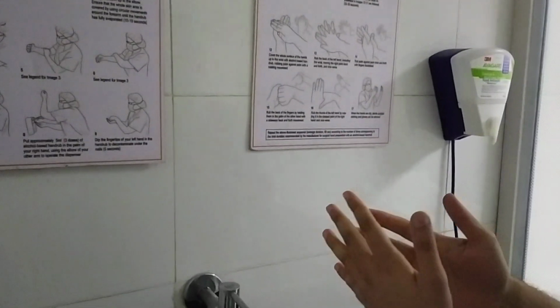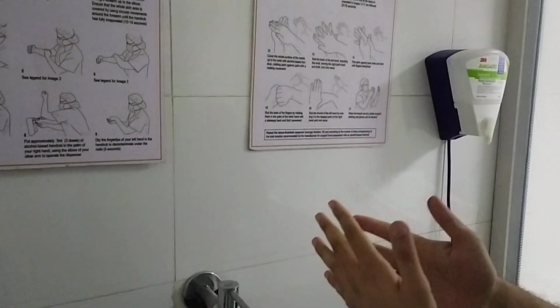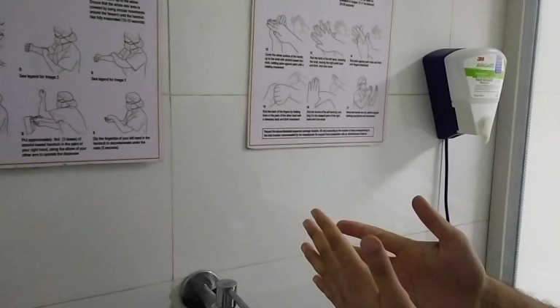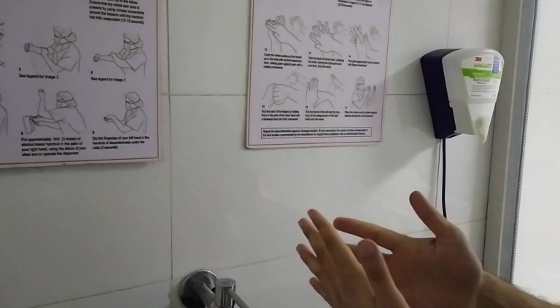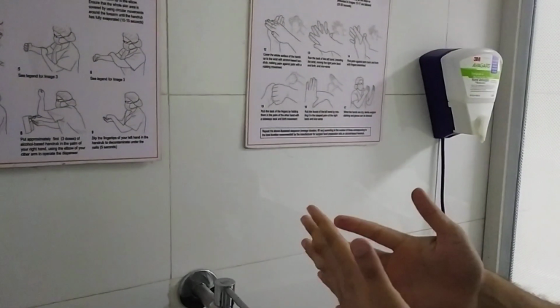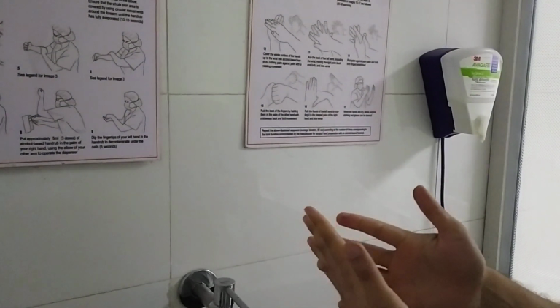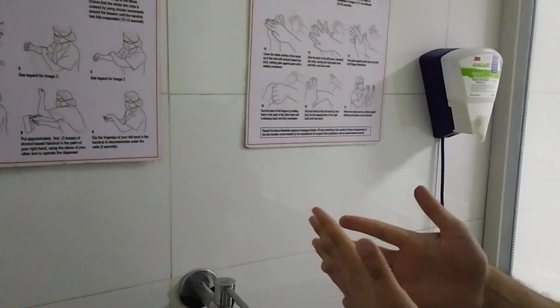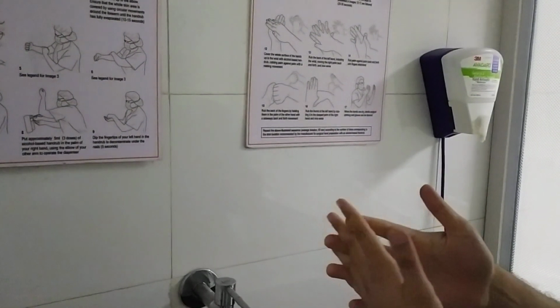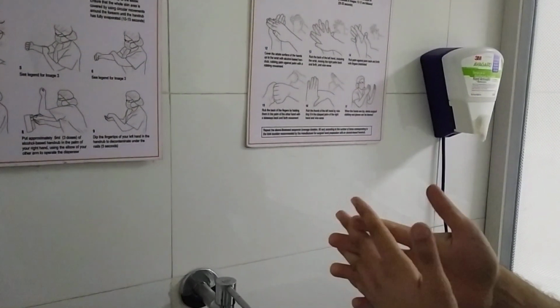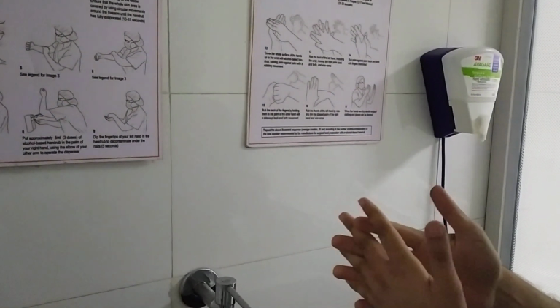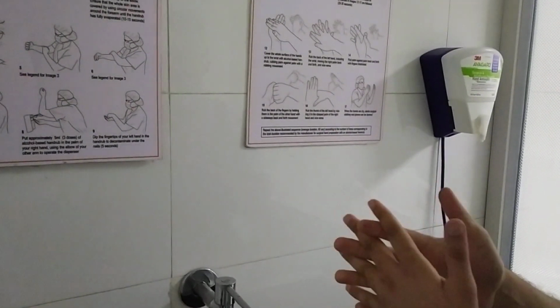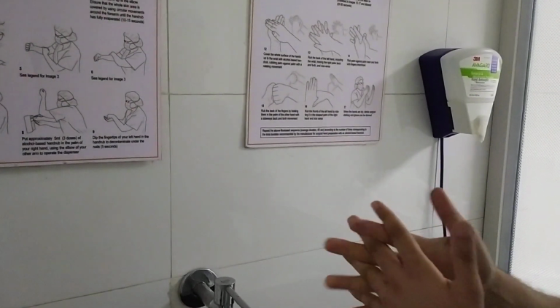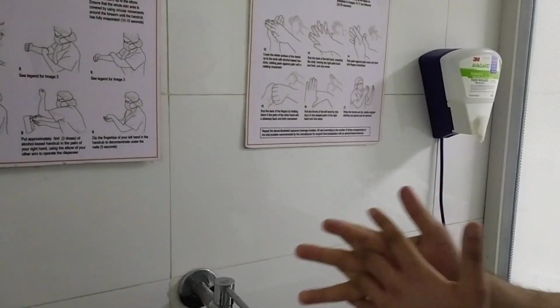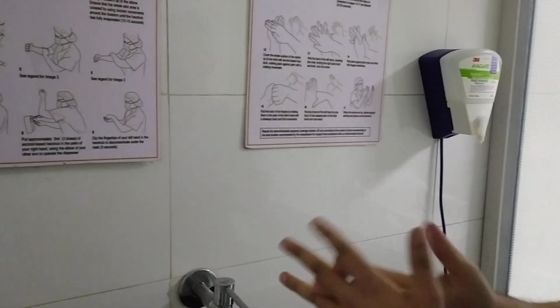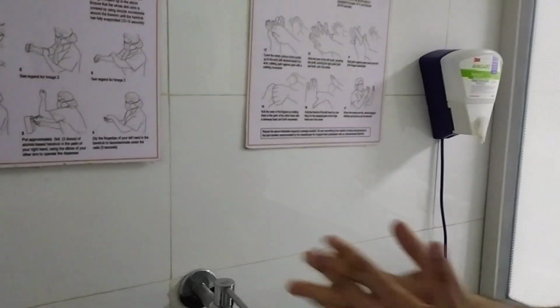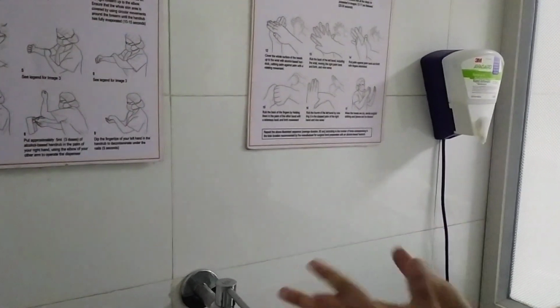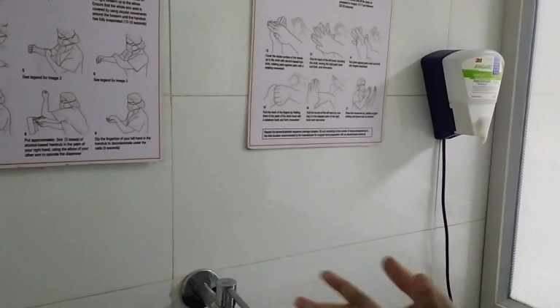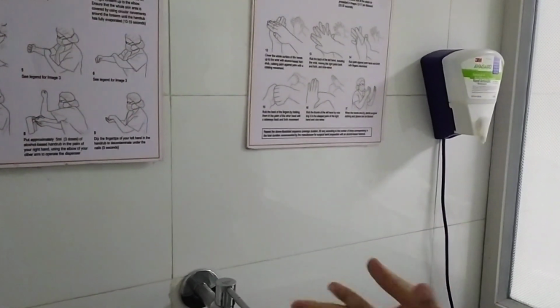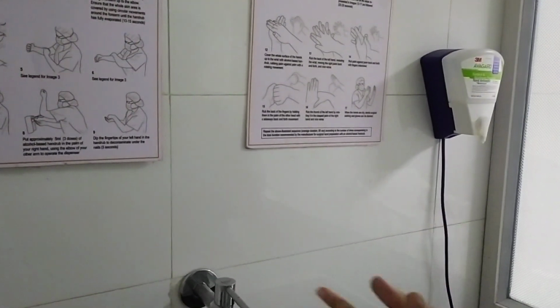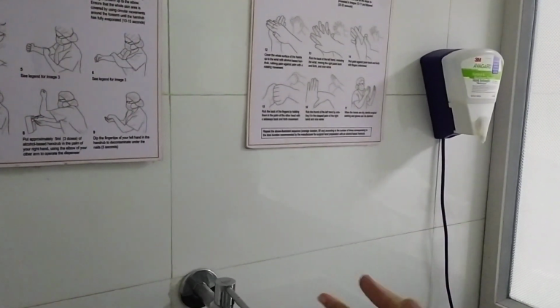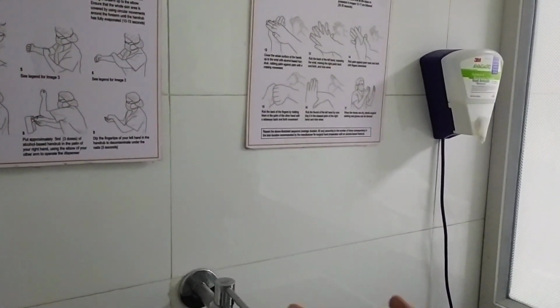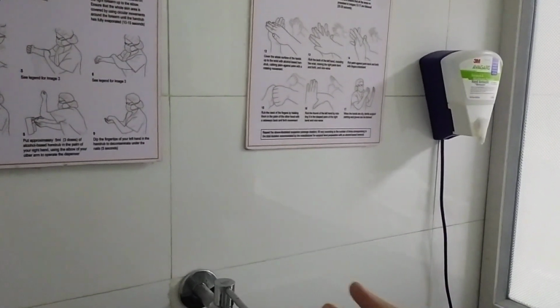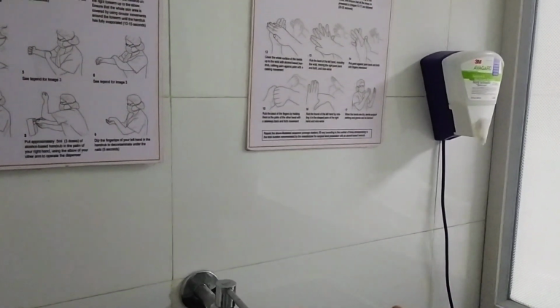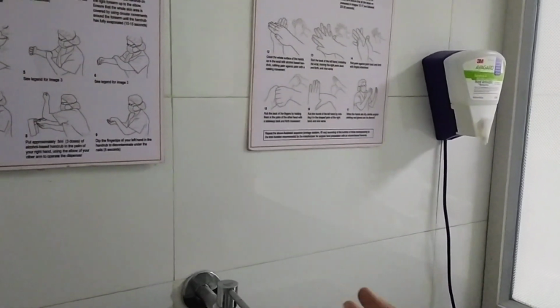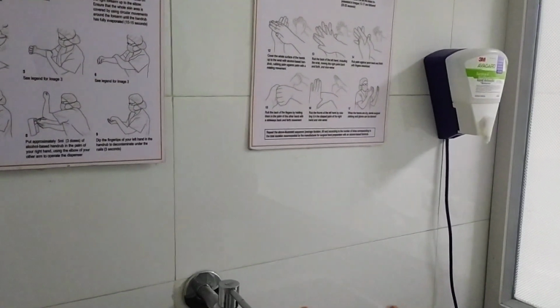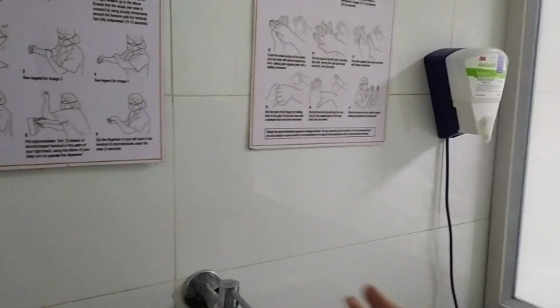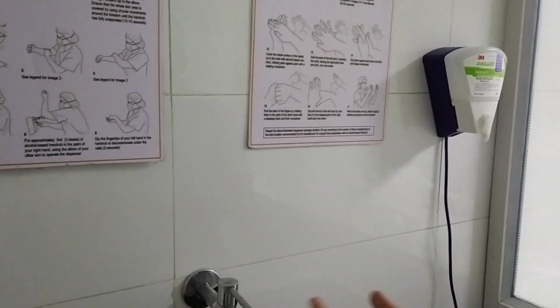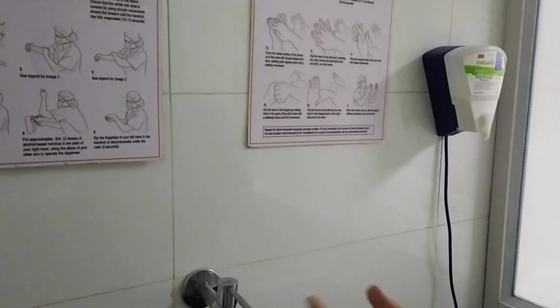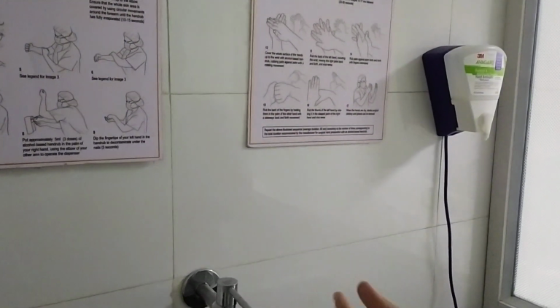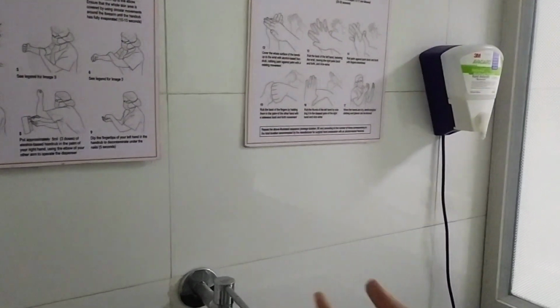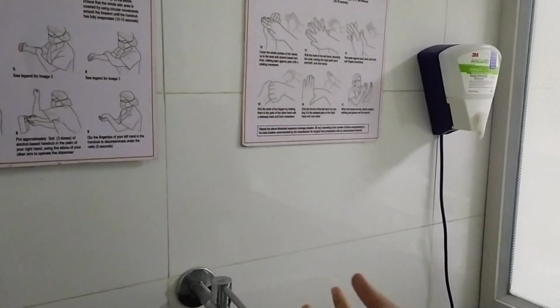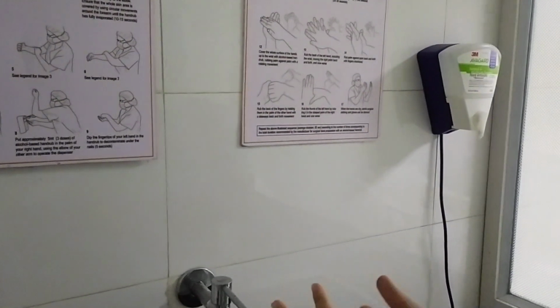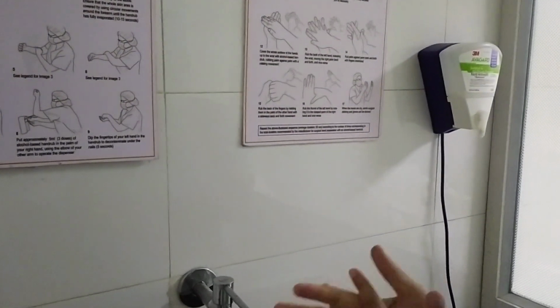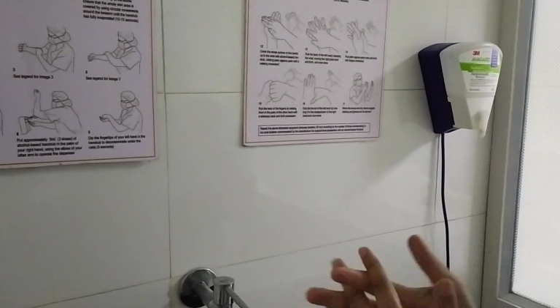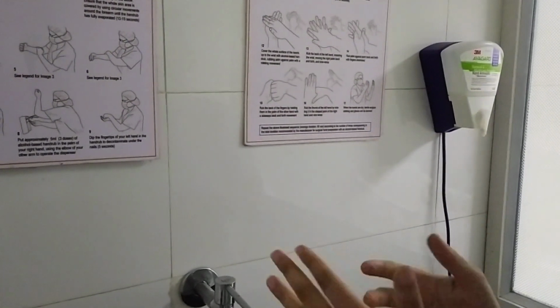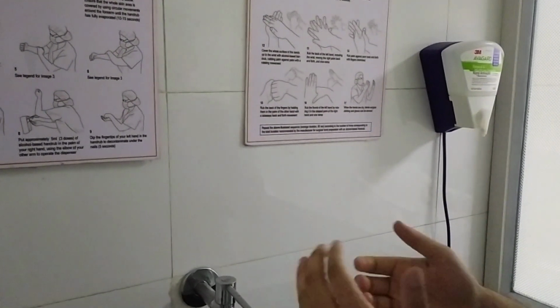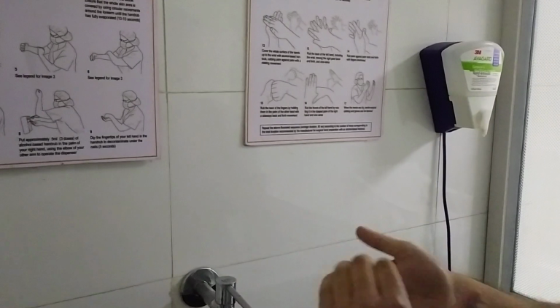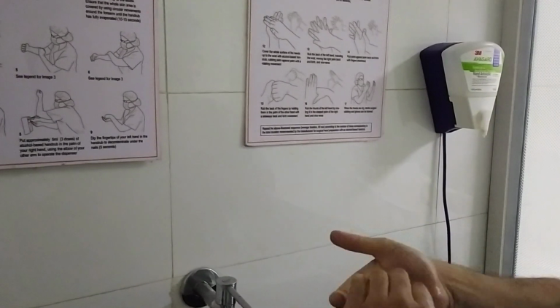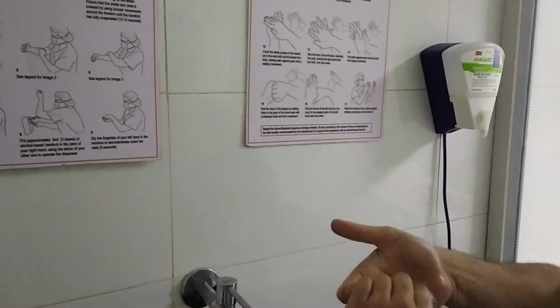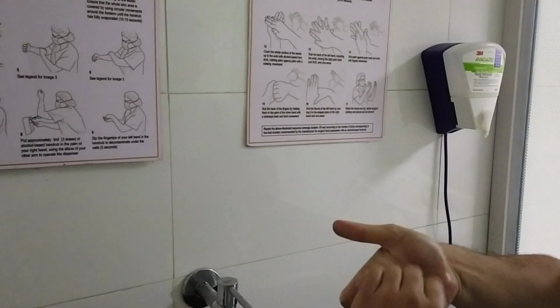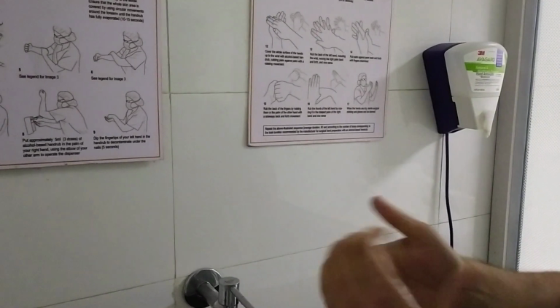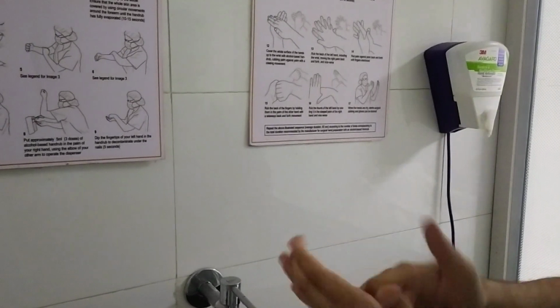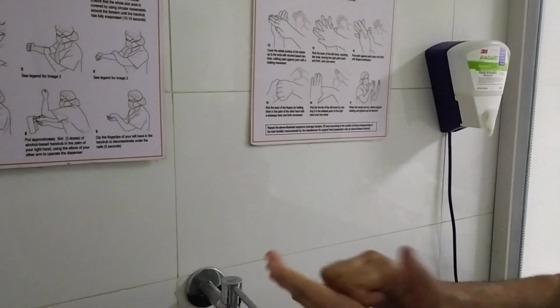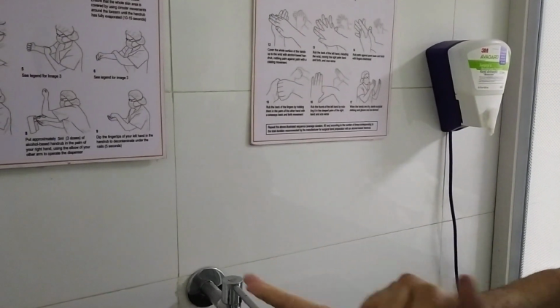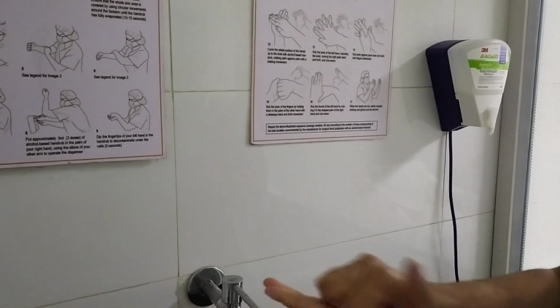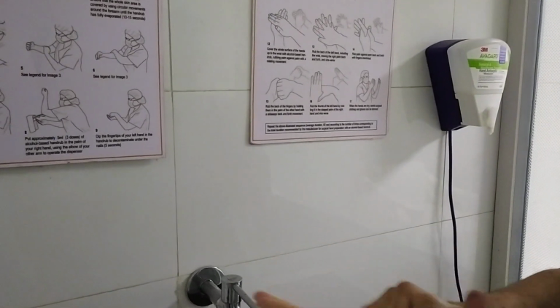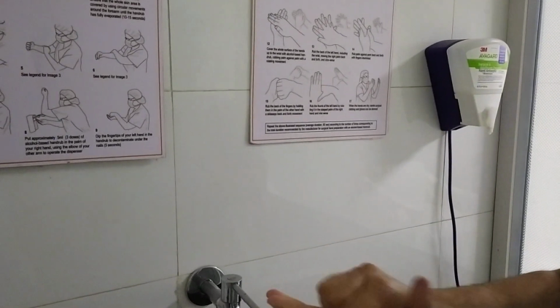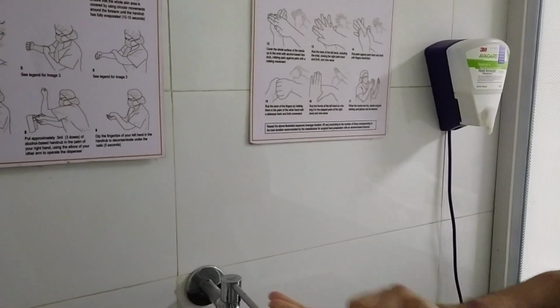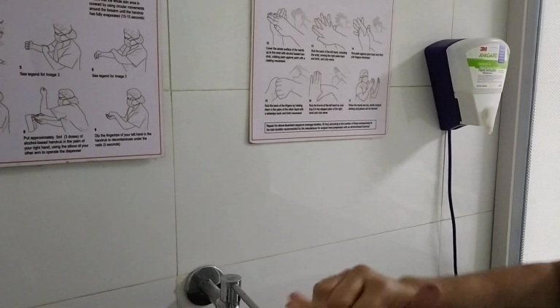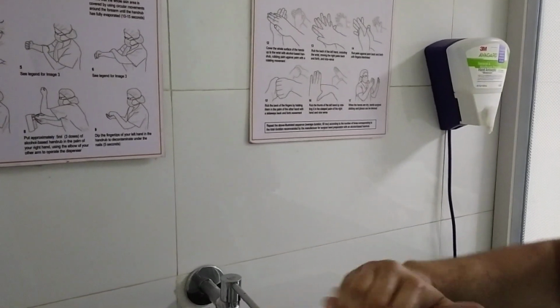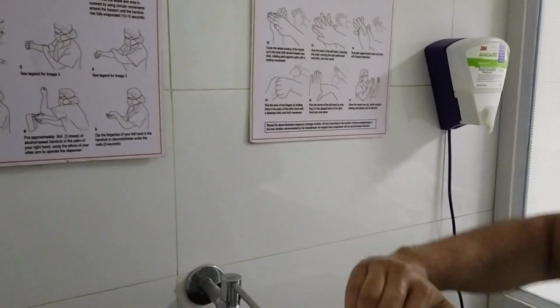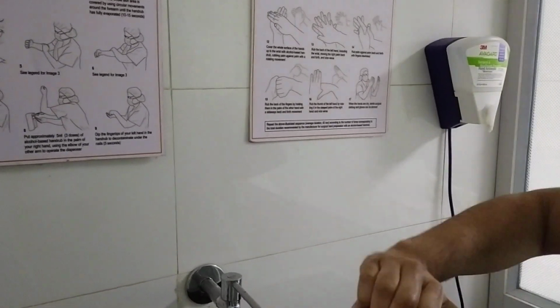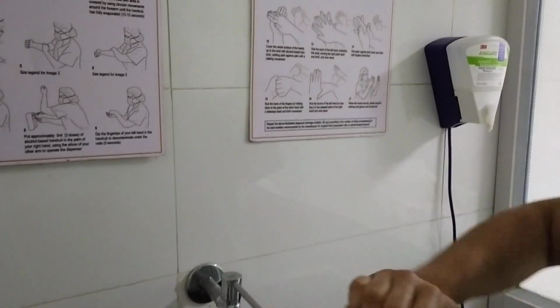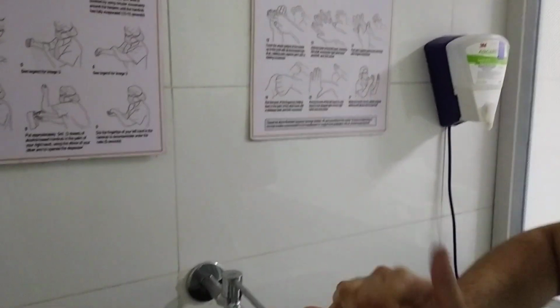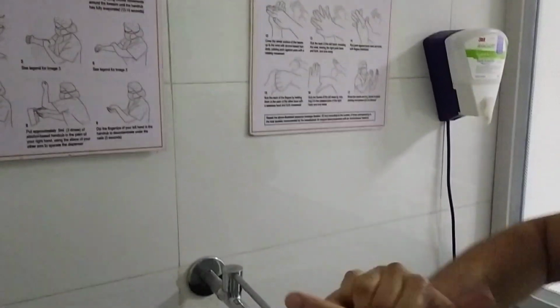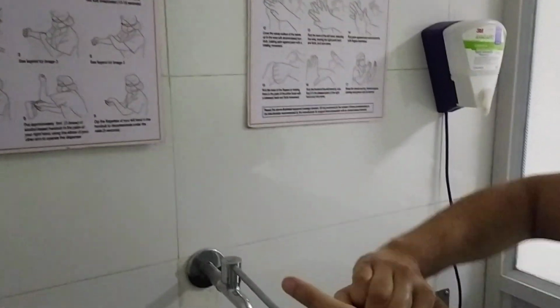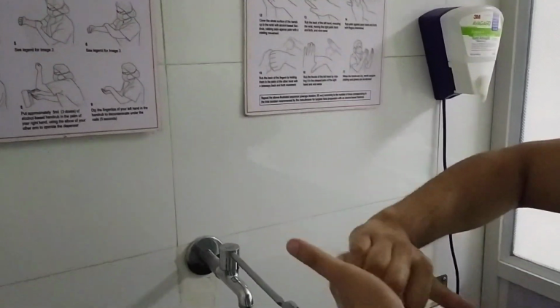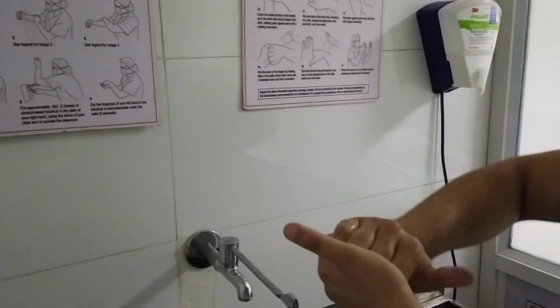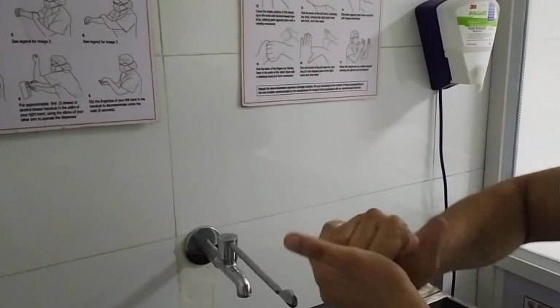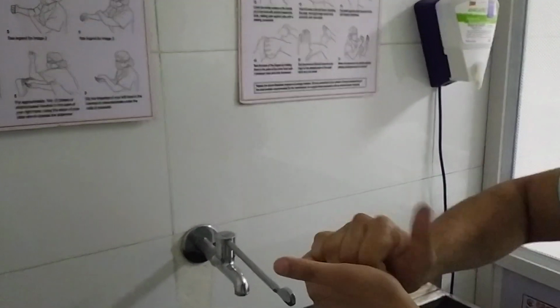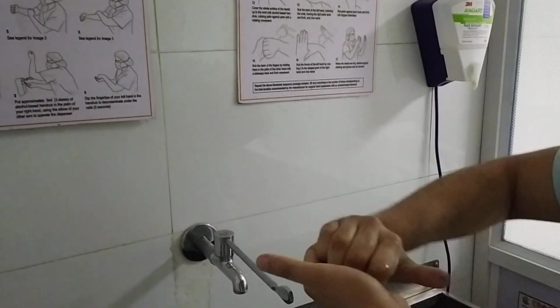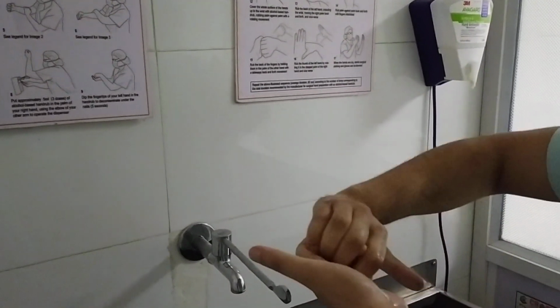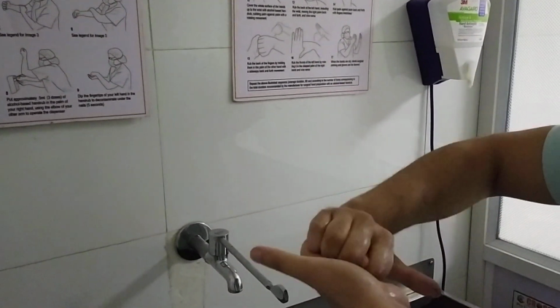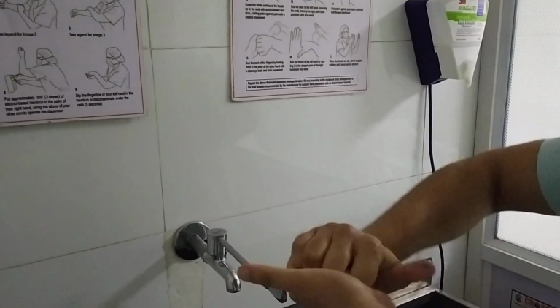And the third step is this, from this way — third step. And the fourth step is this, or we can do it this way also.